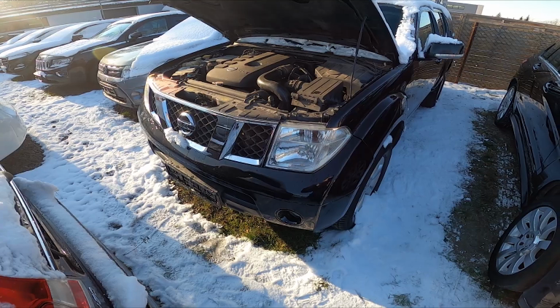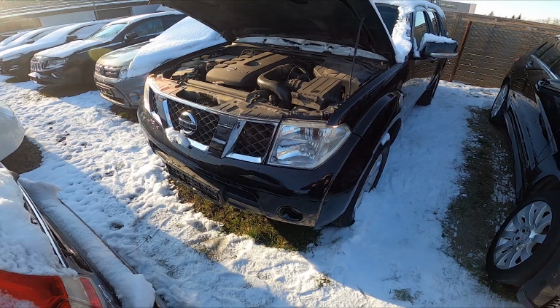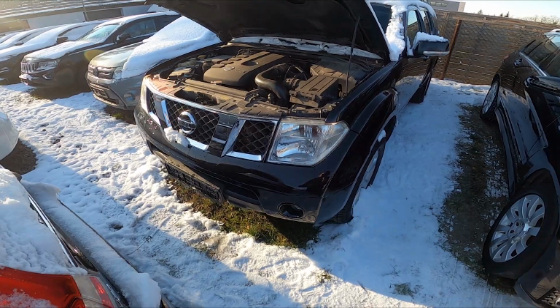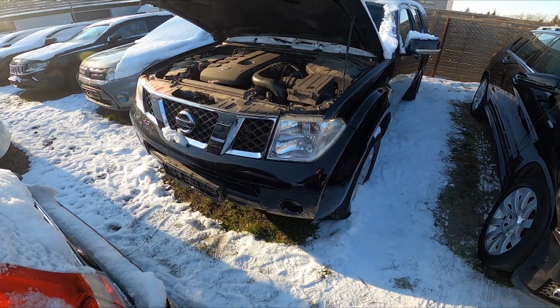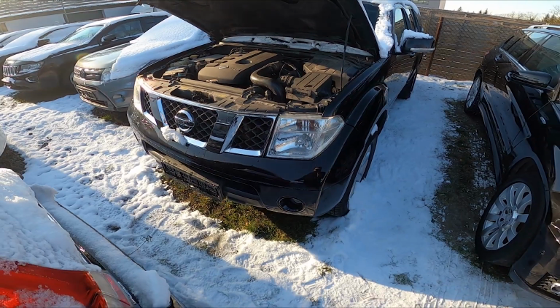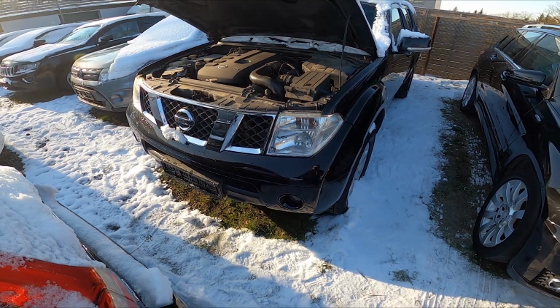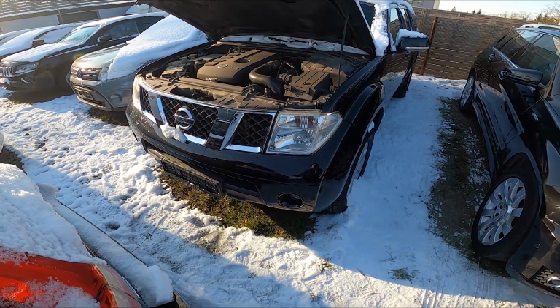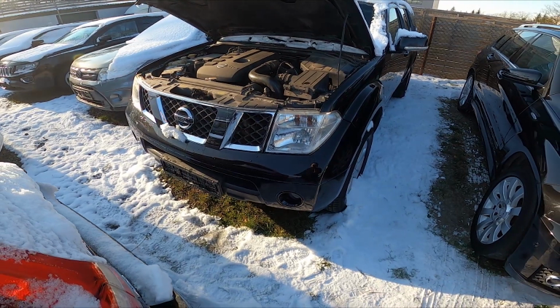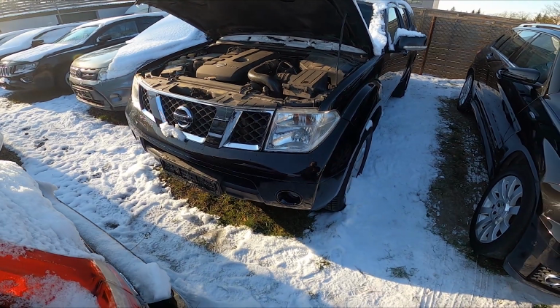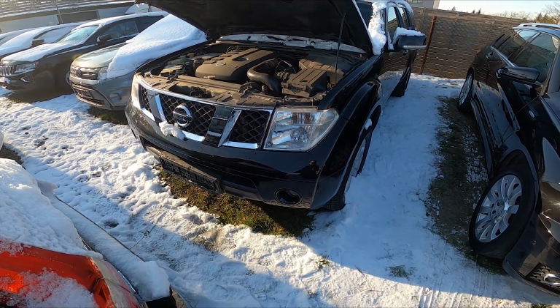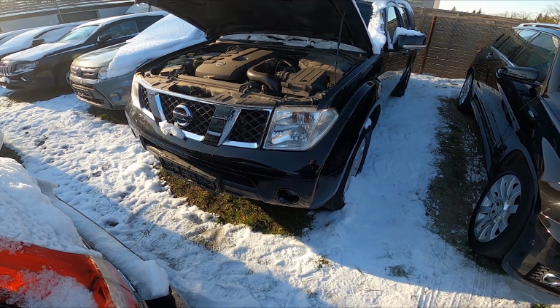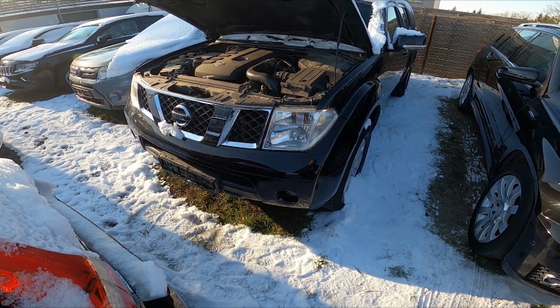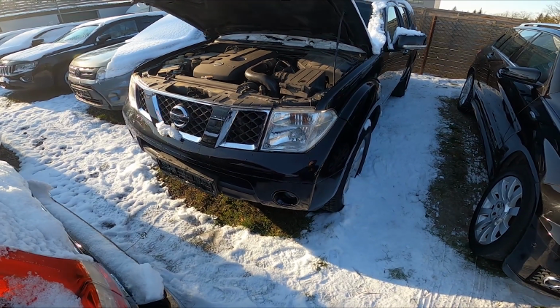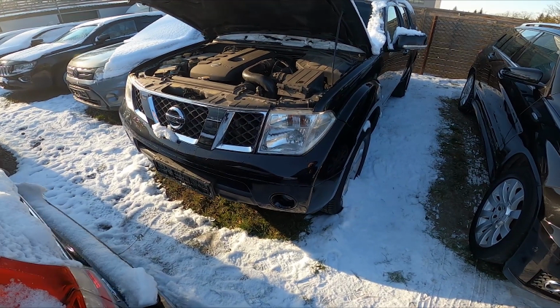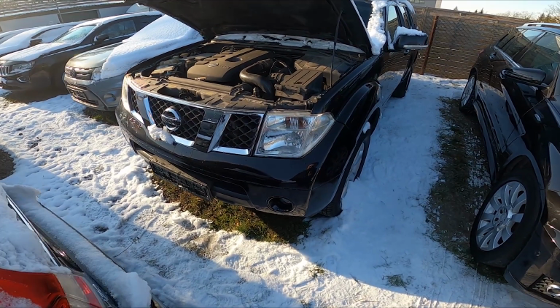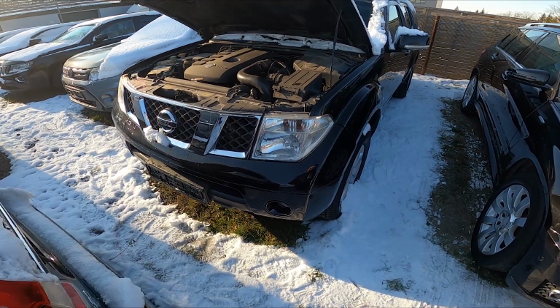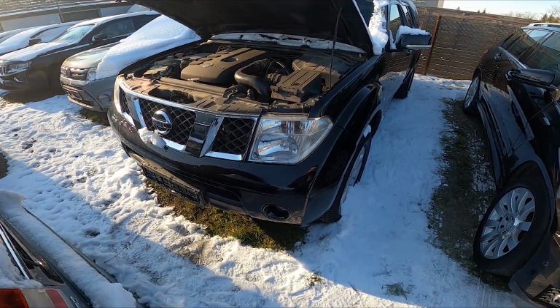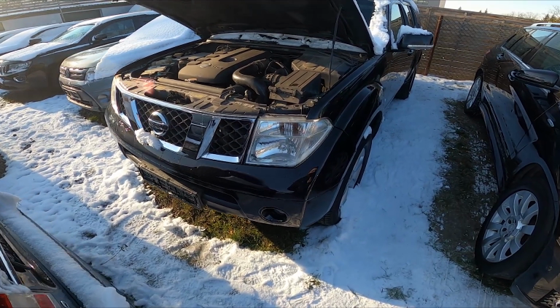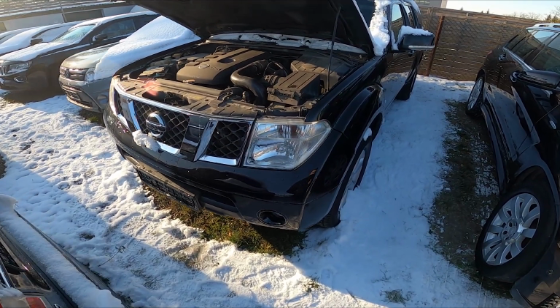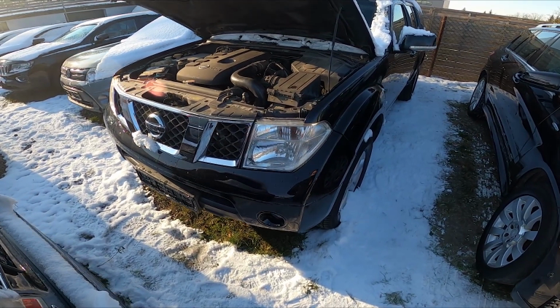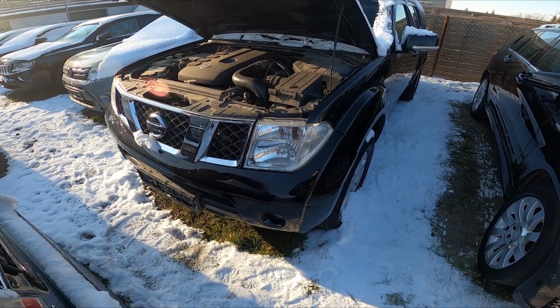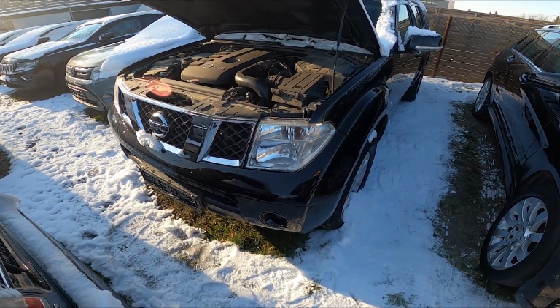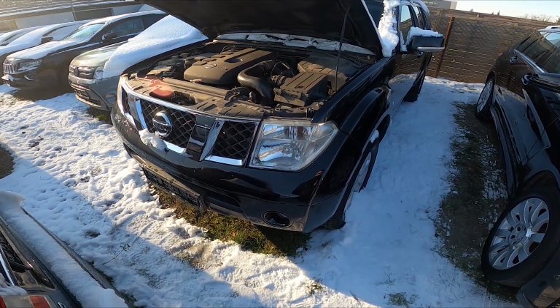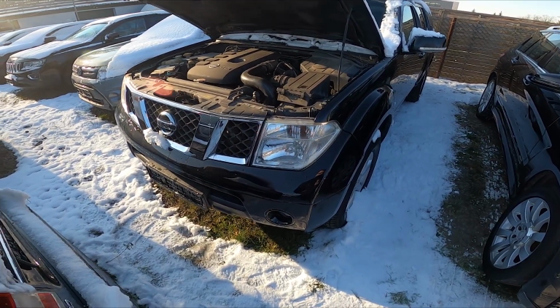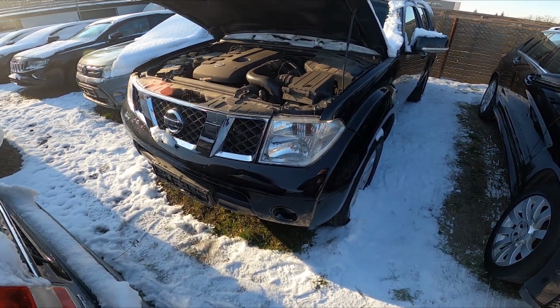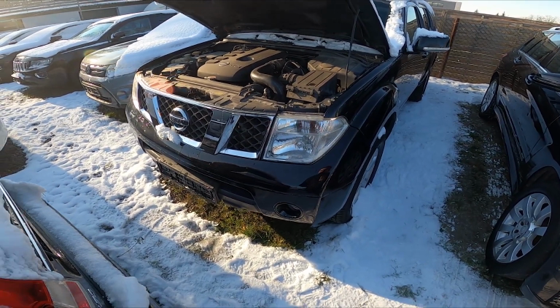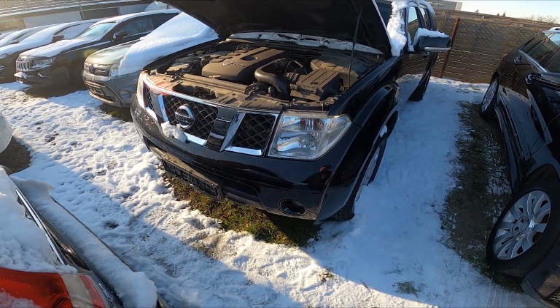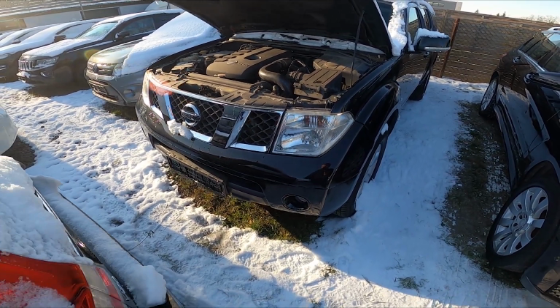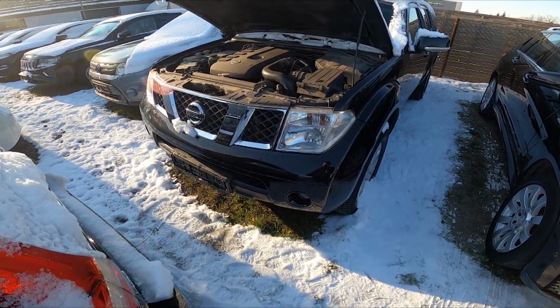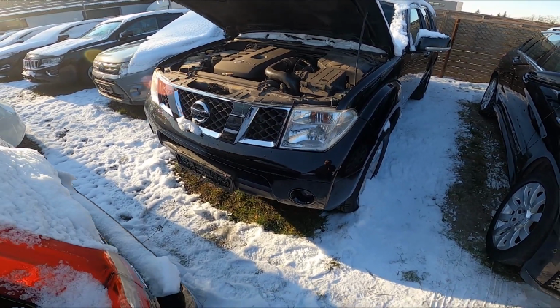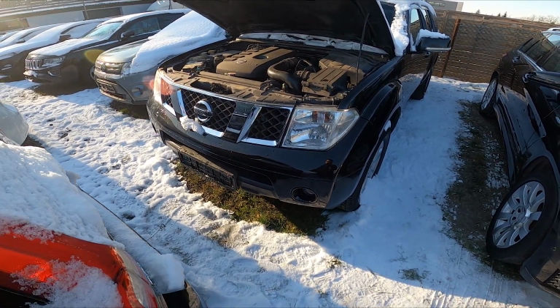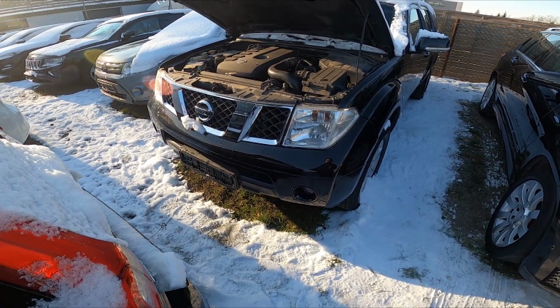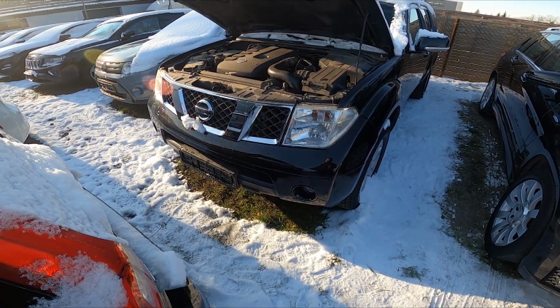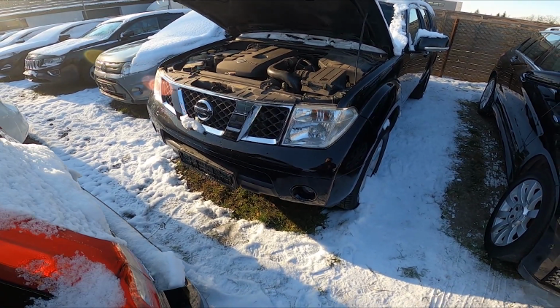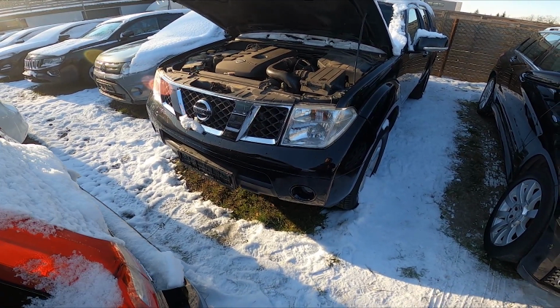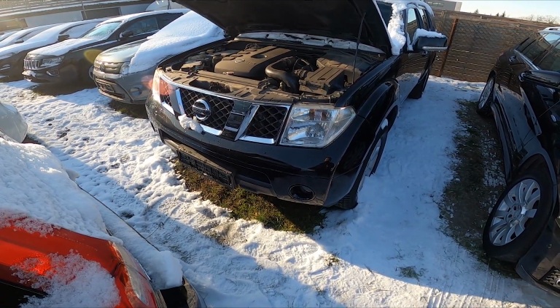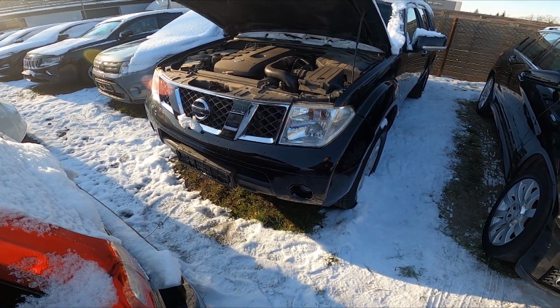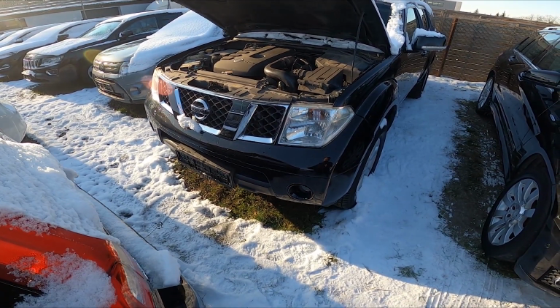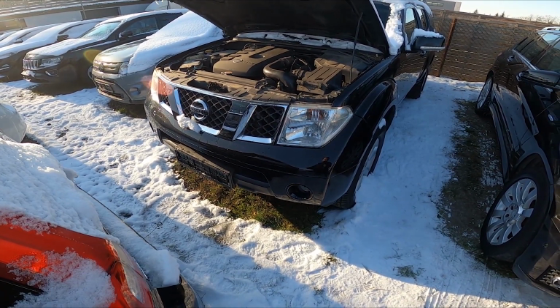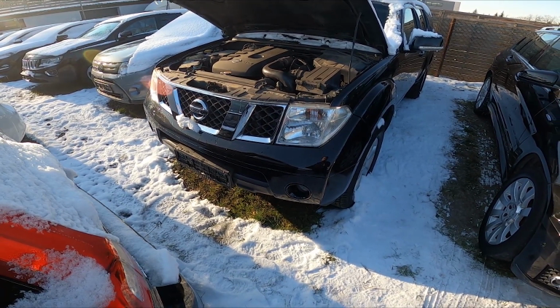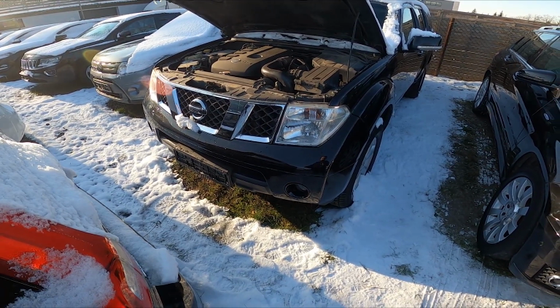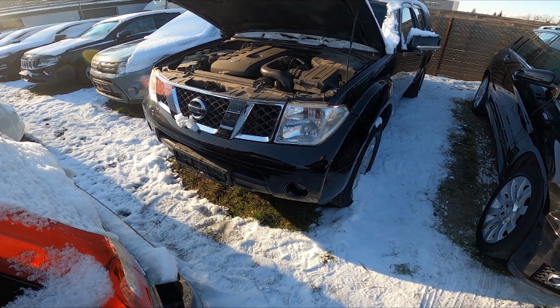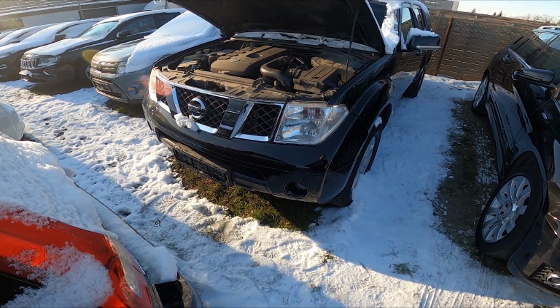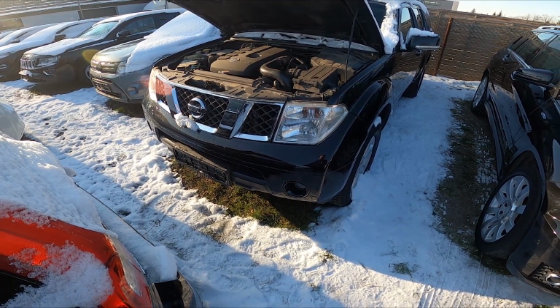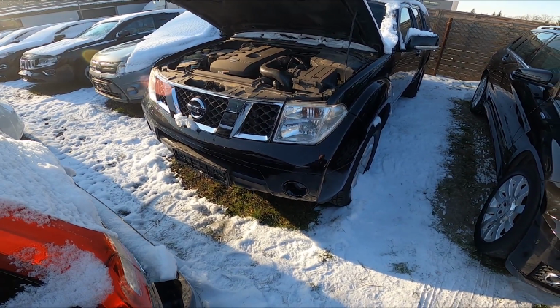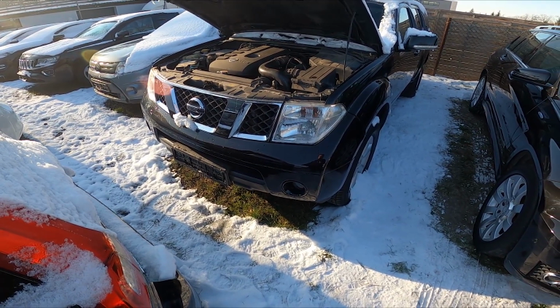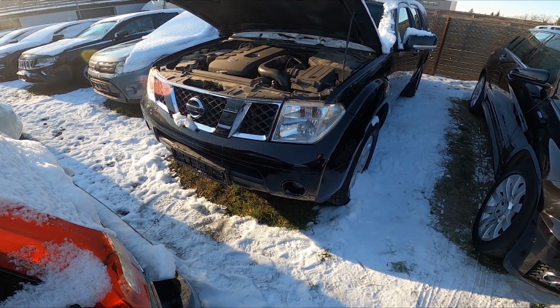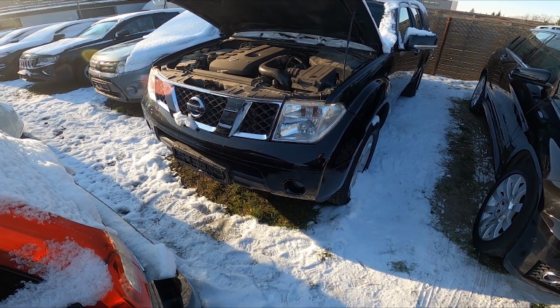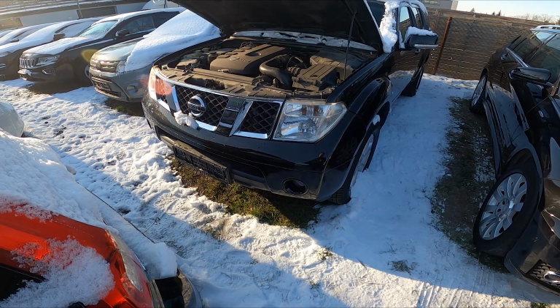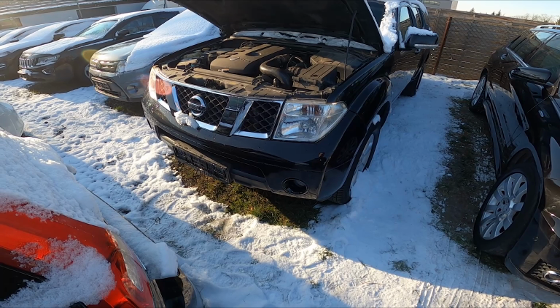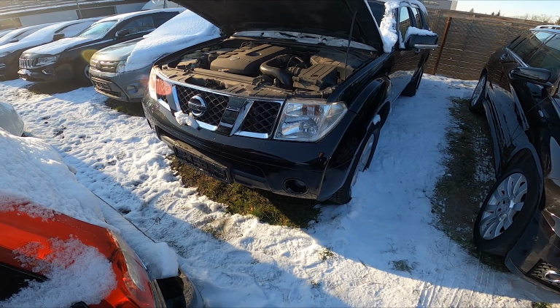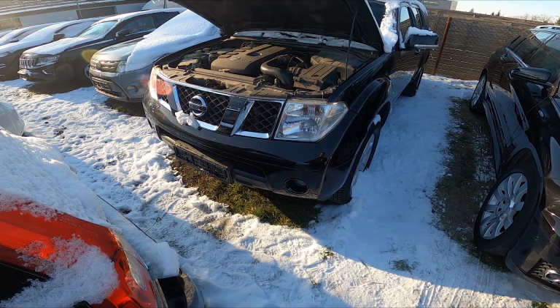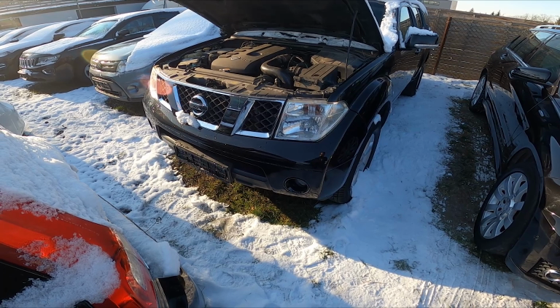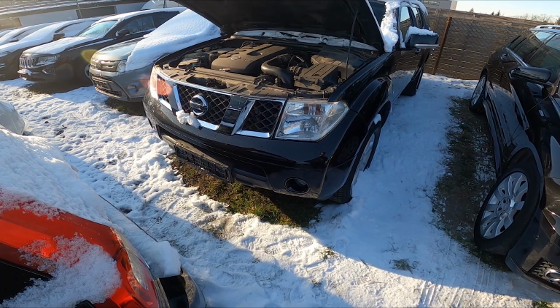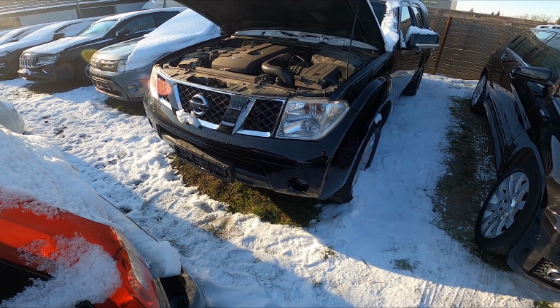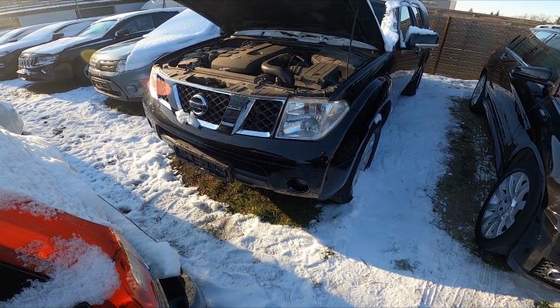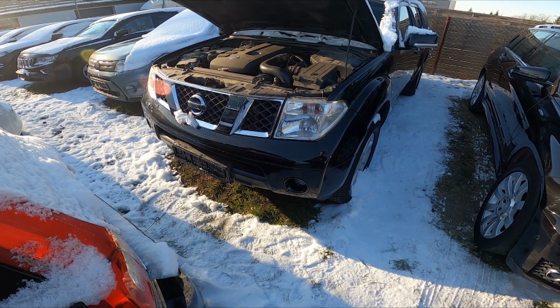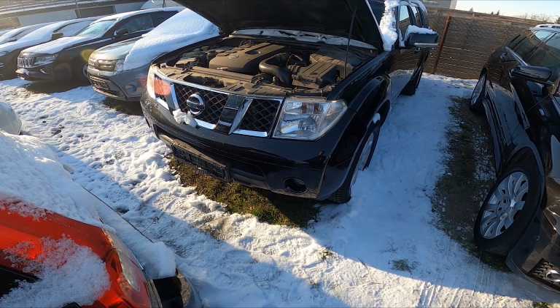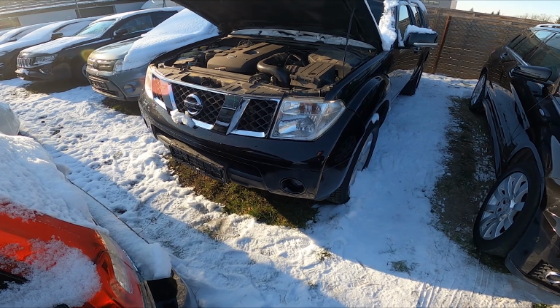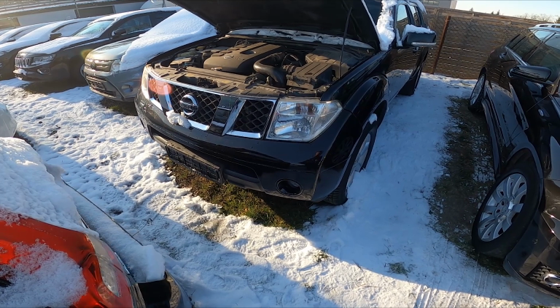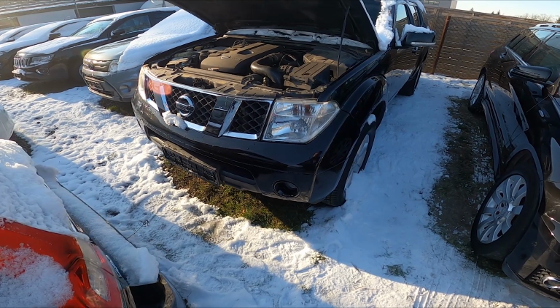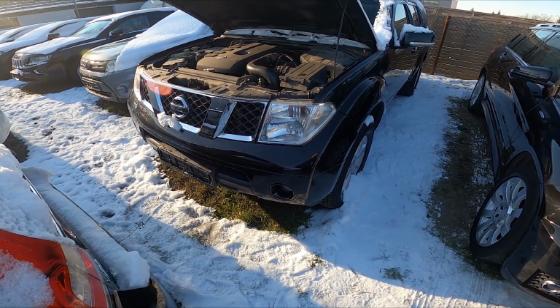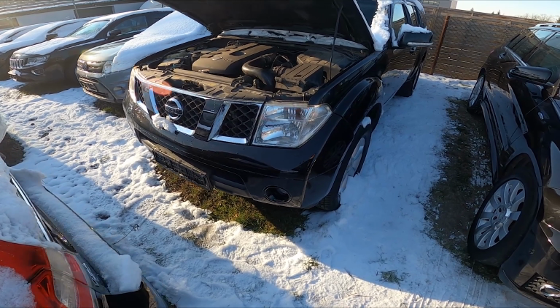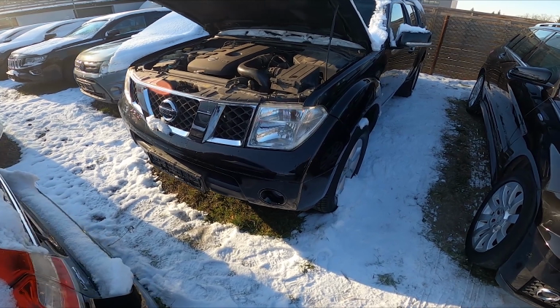Hello, in front of me I've got a Nissan Pathfinder. In this video I'll show you where is the washer fluid reservoir.